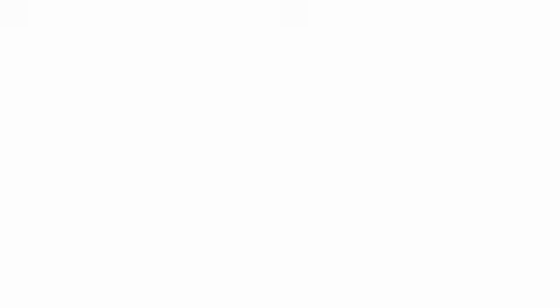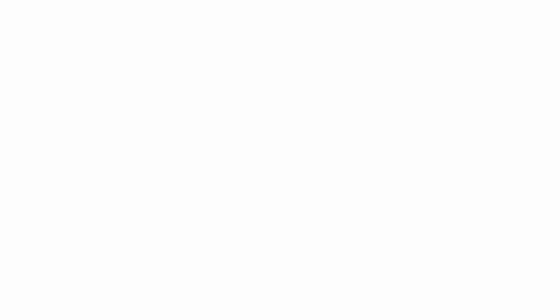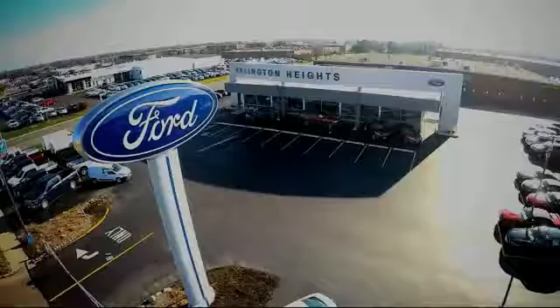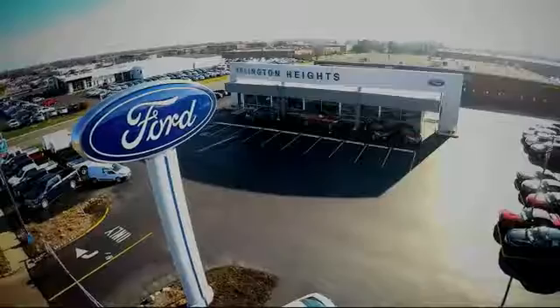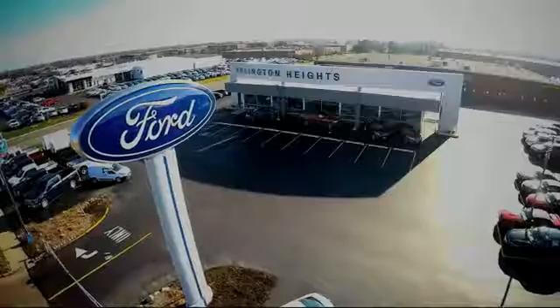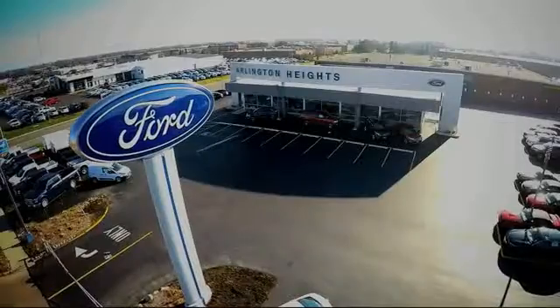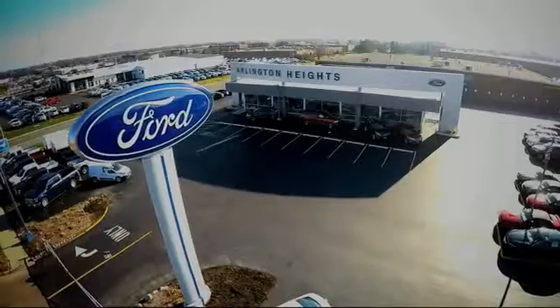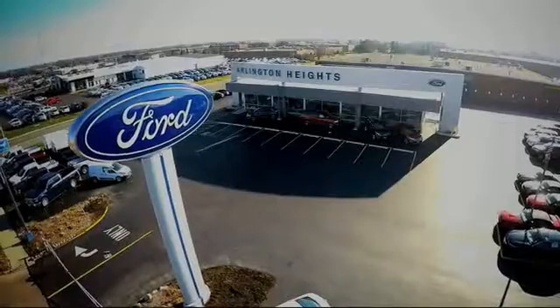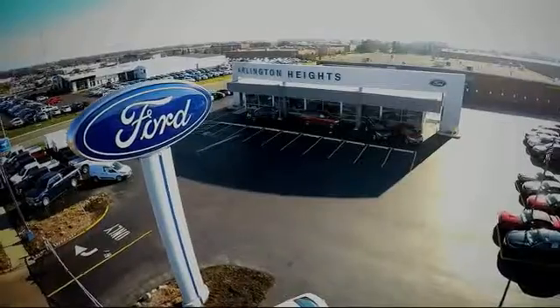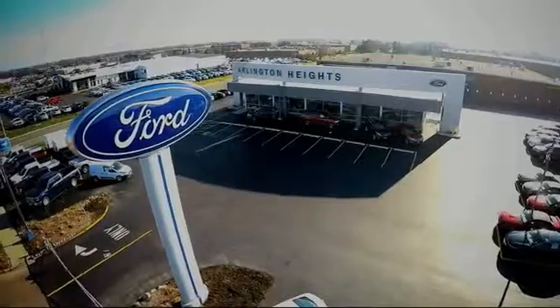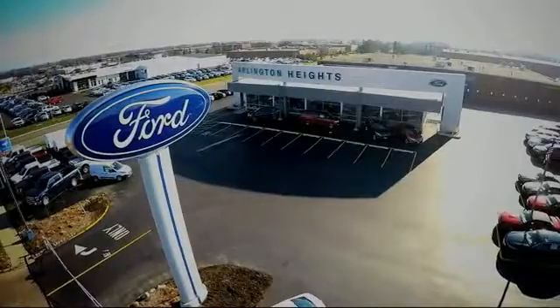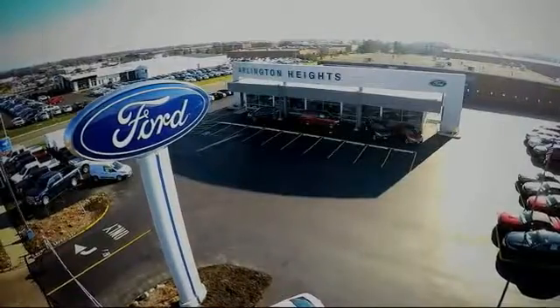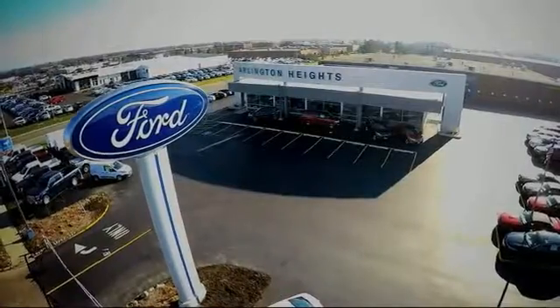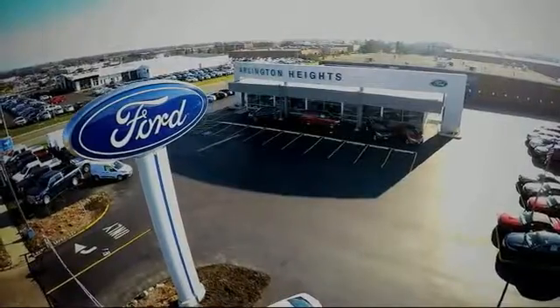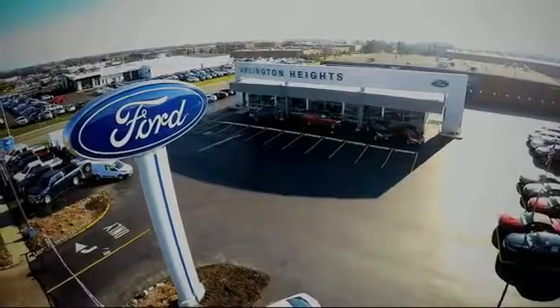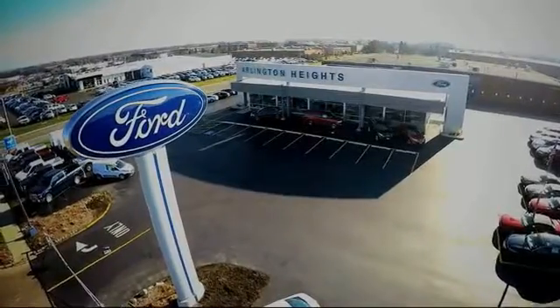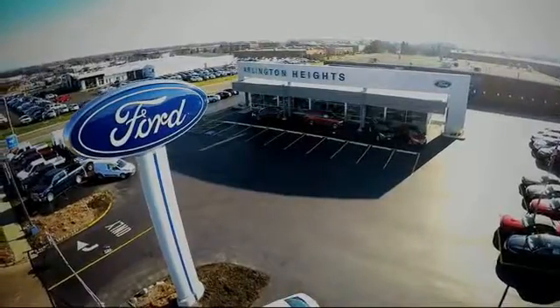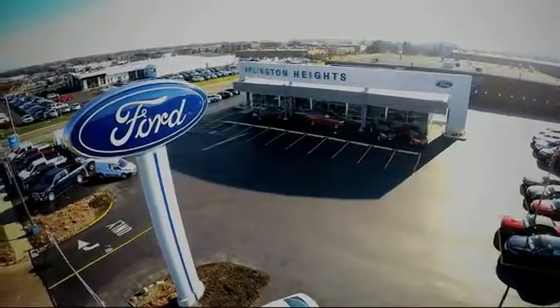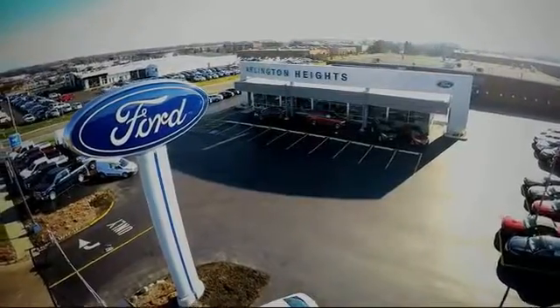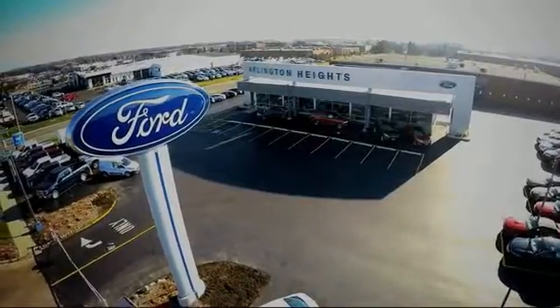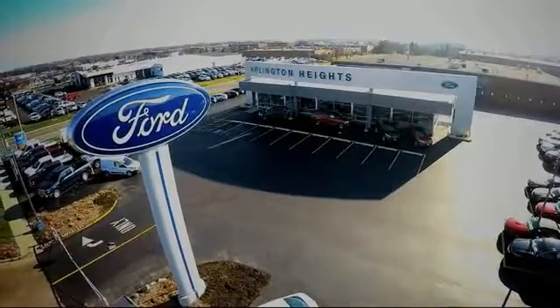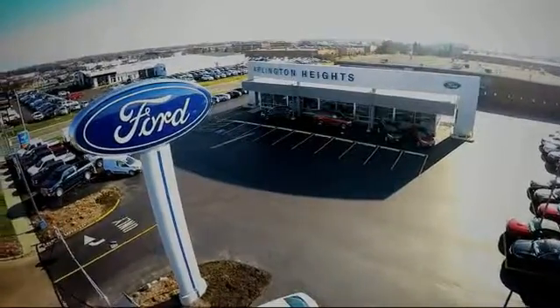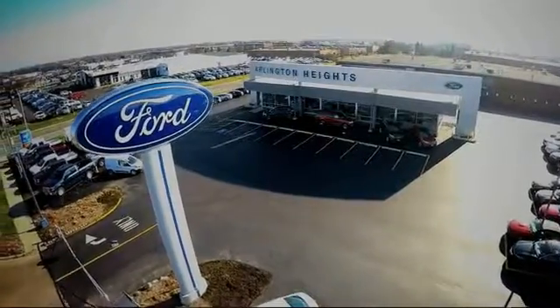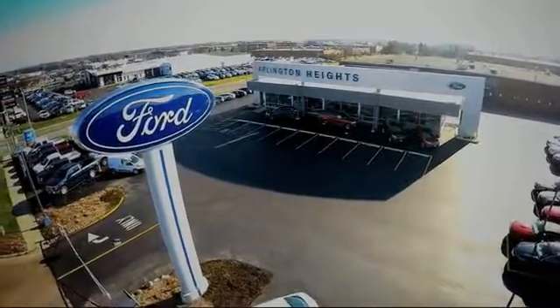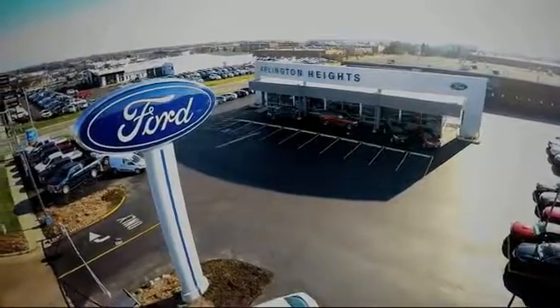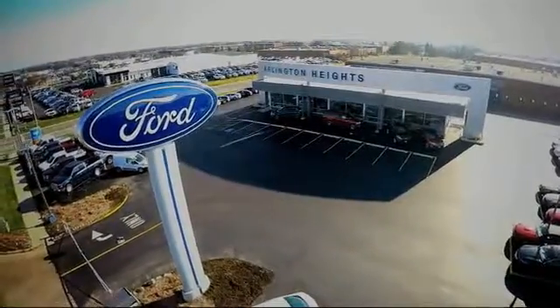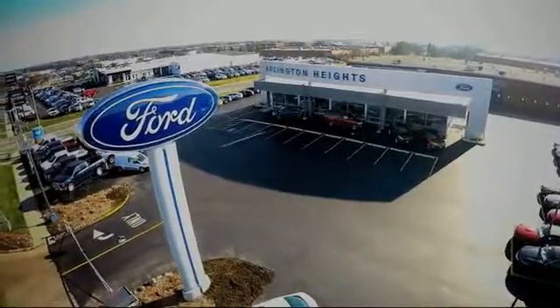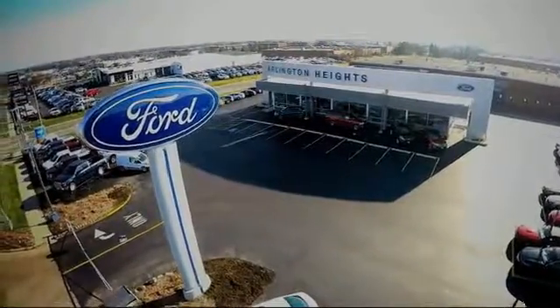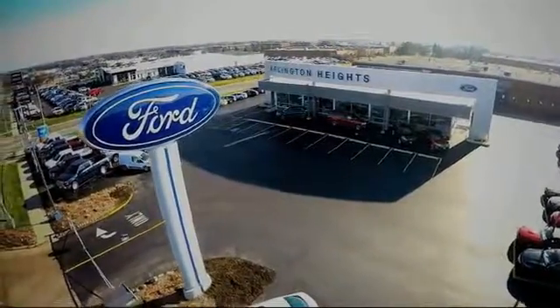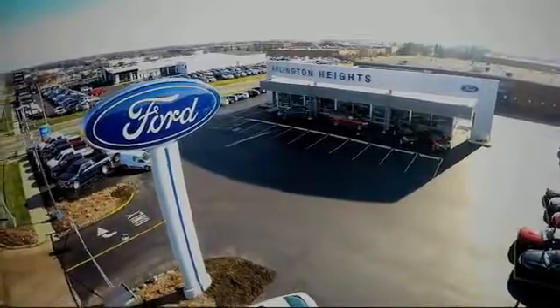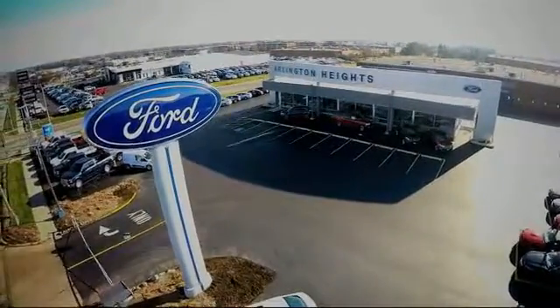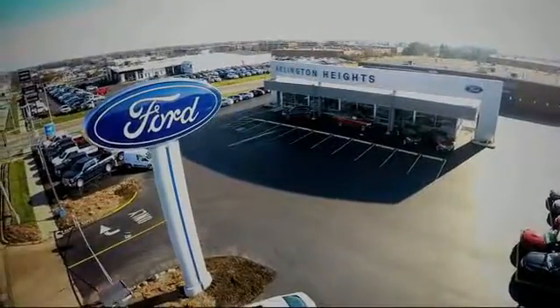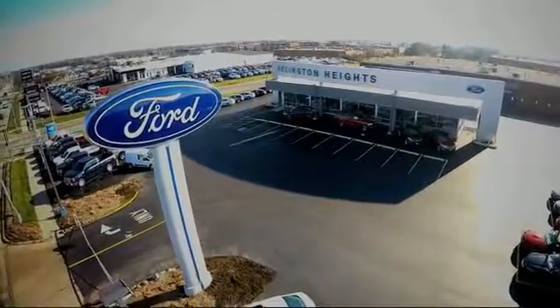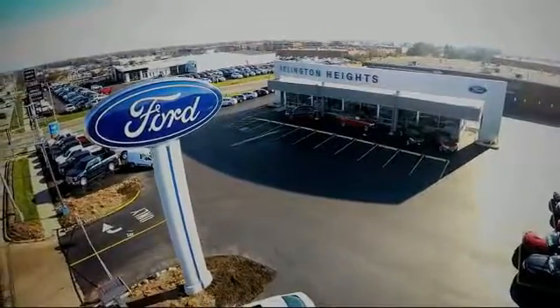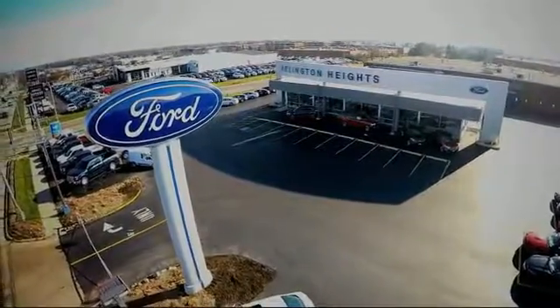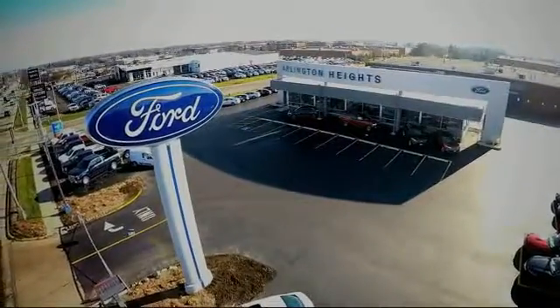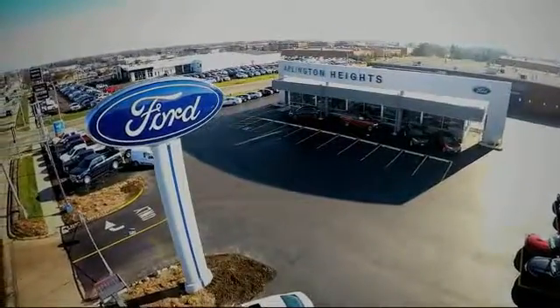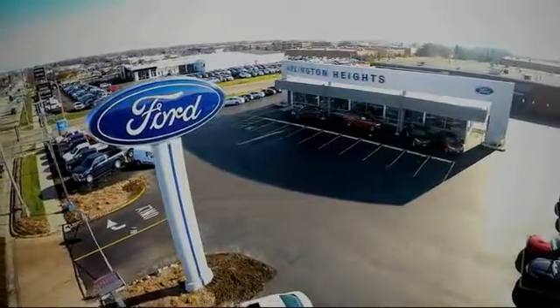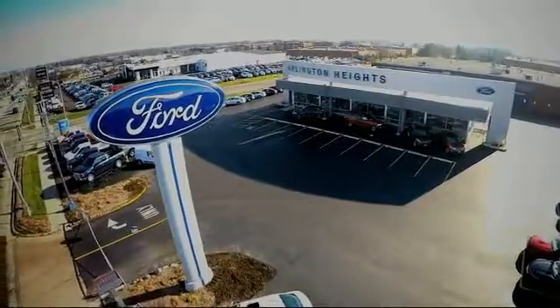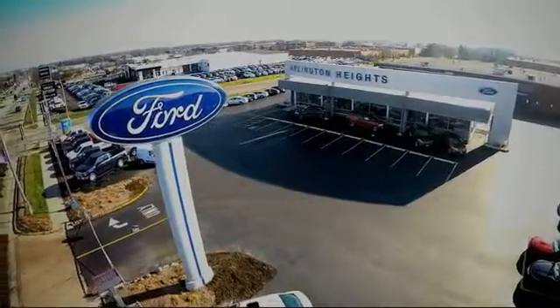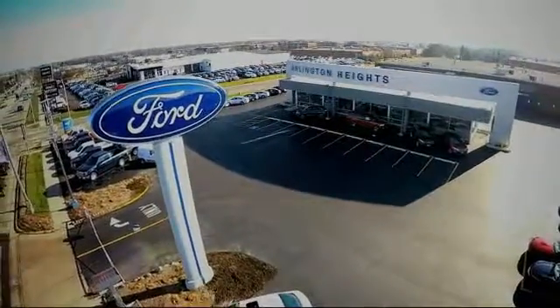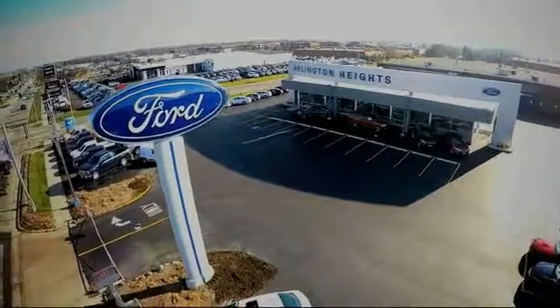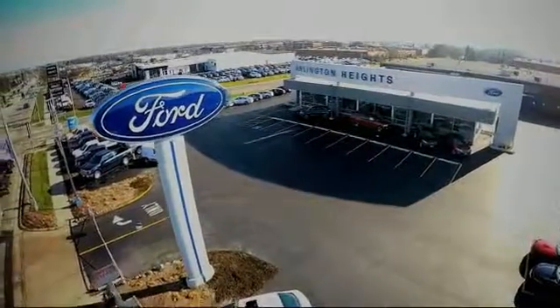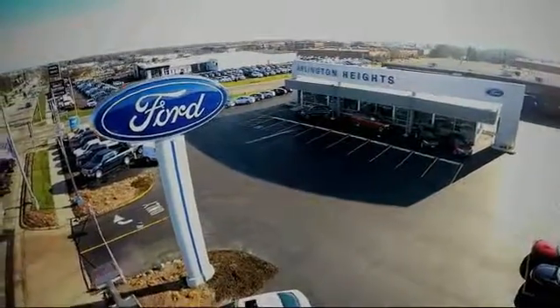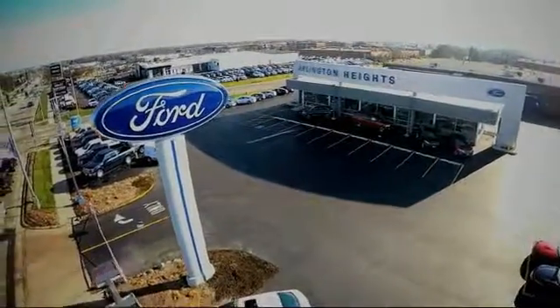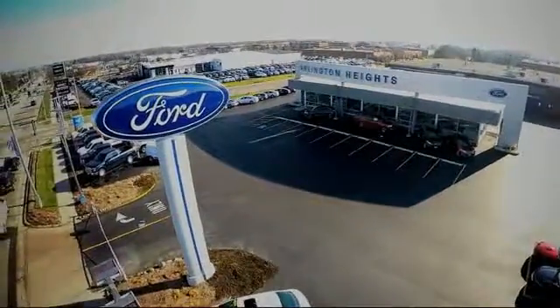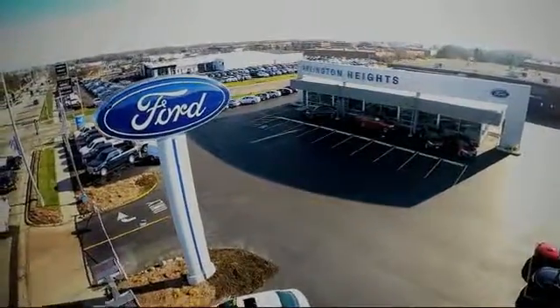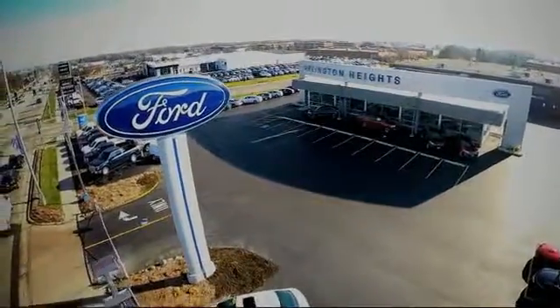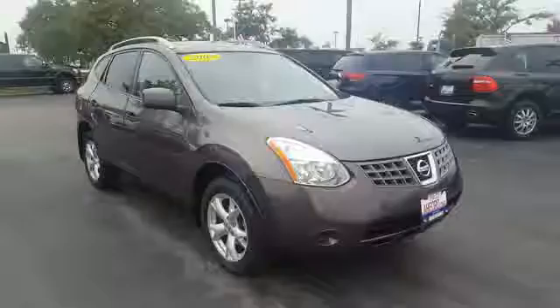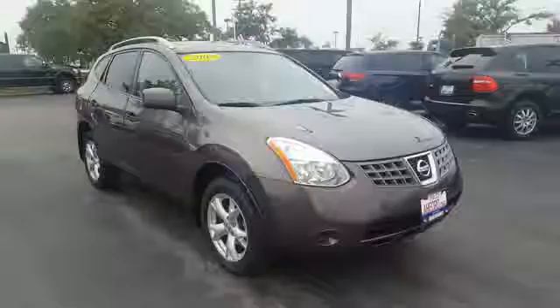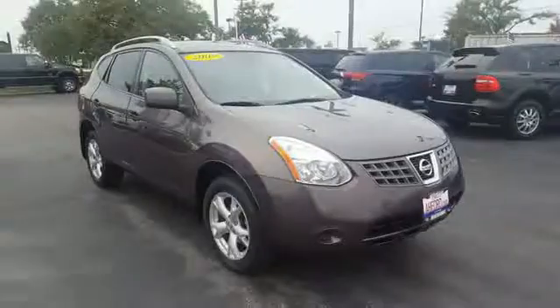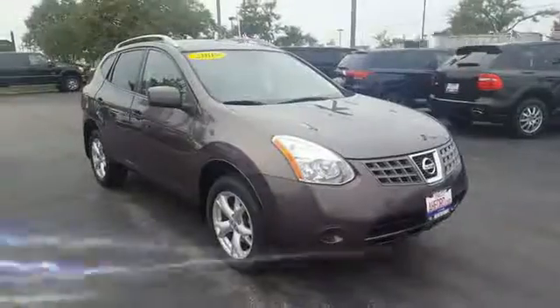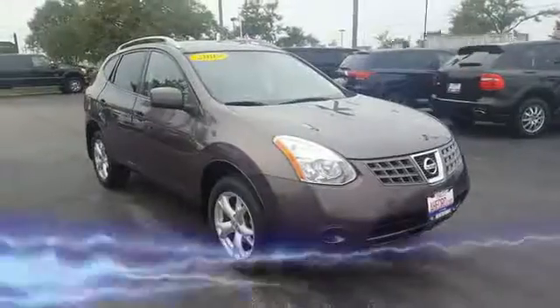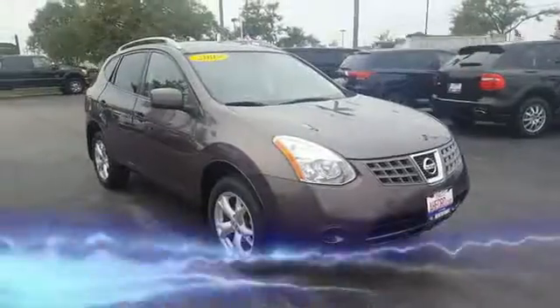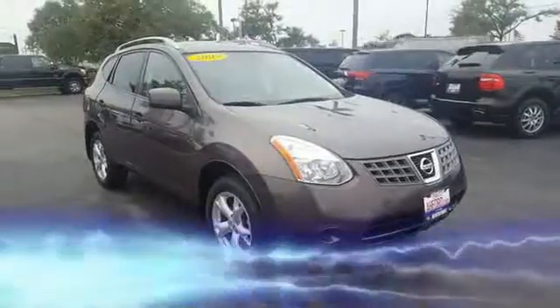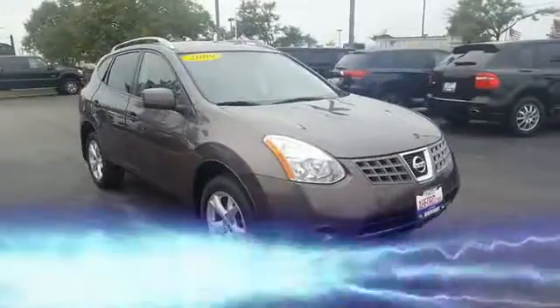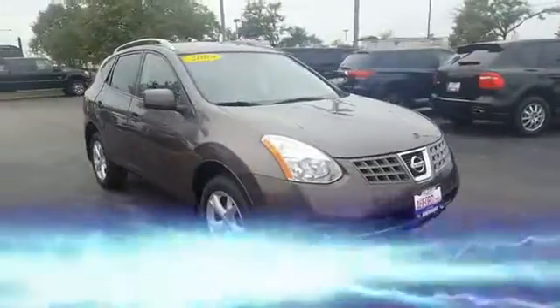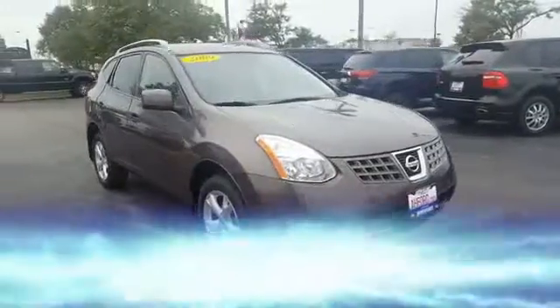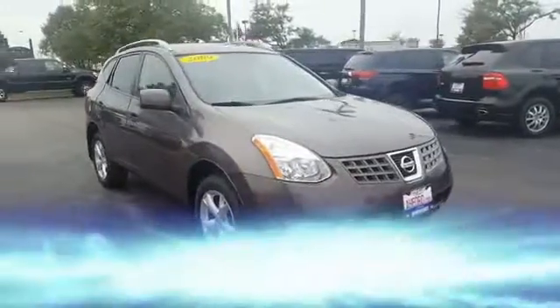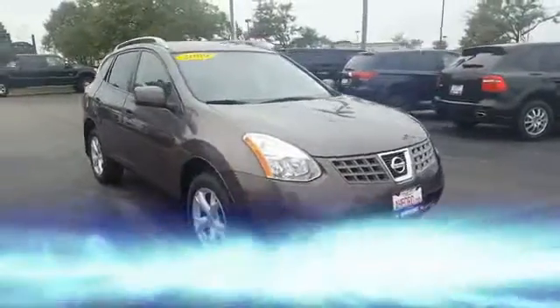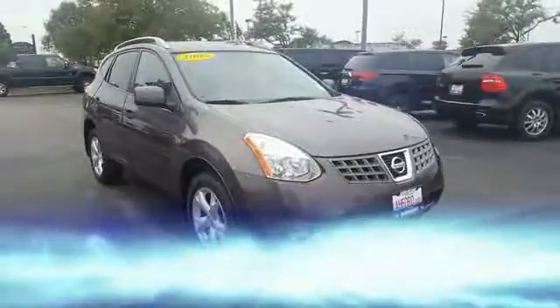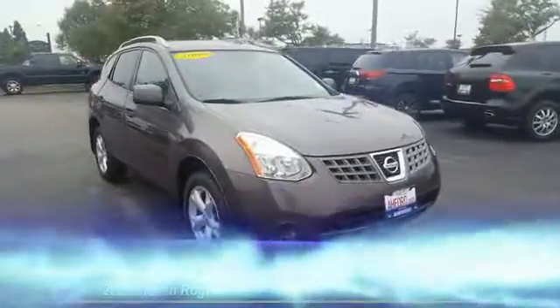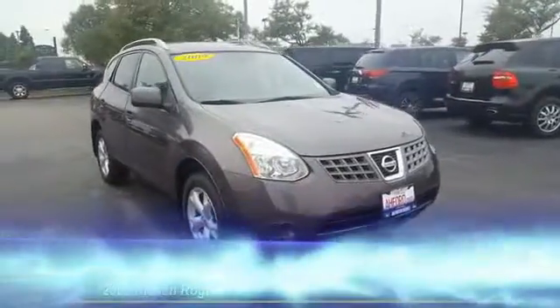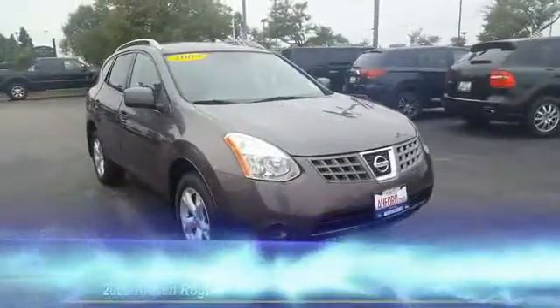For the best price, selection, and service, visit Arlington Heights Ford. The 2009 Rogue.